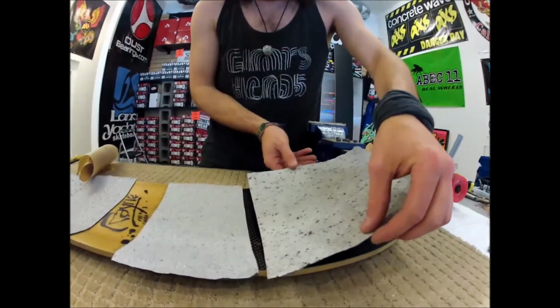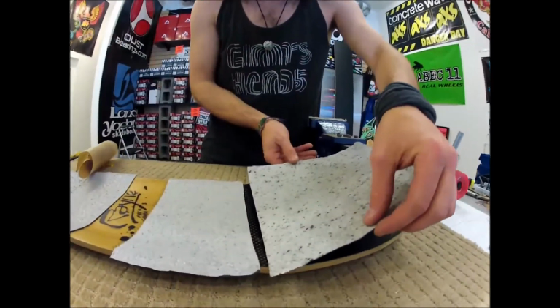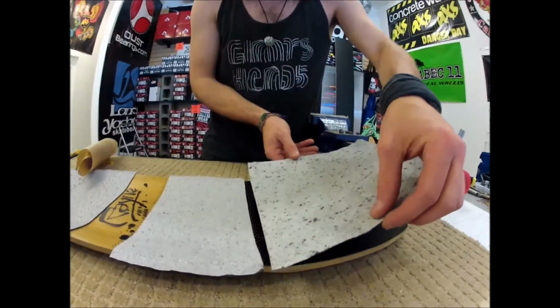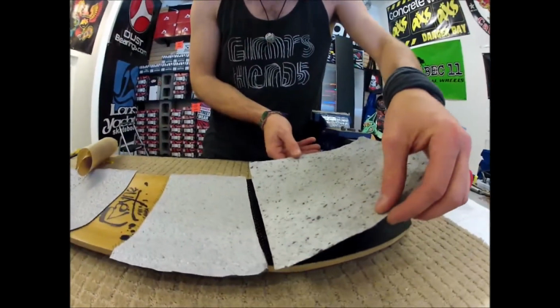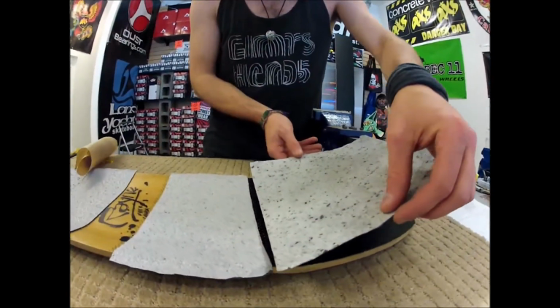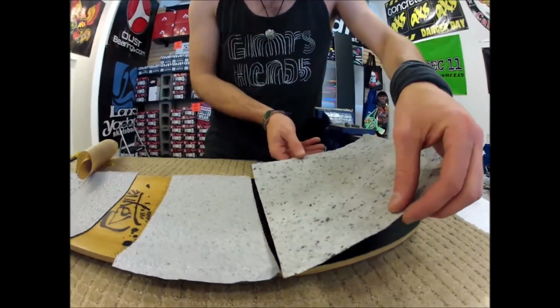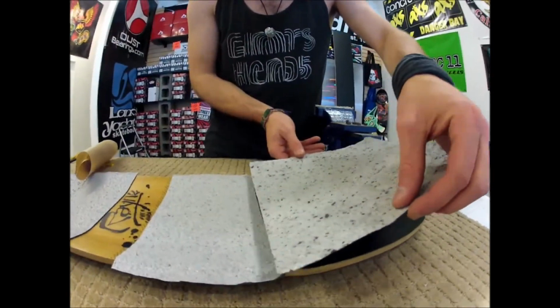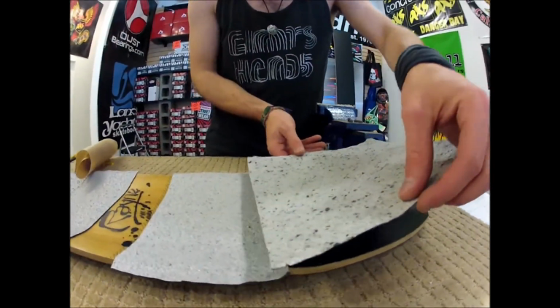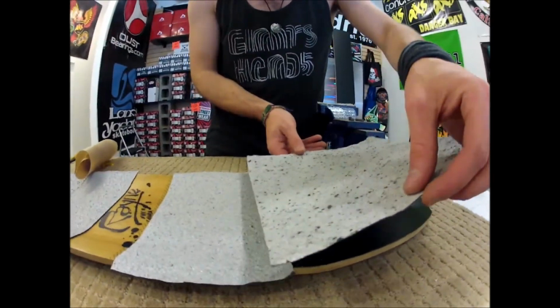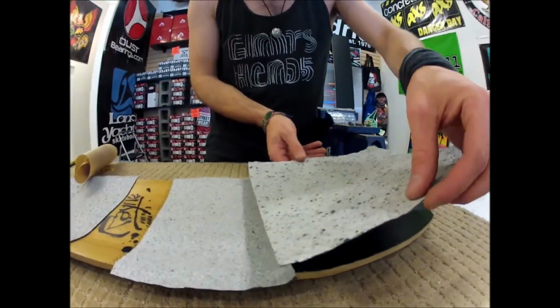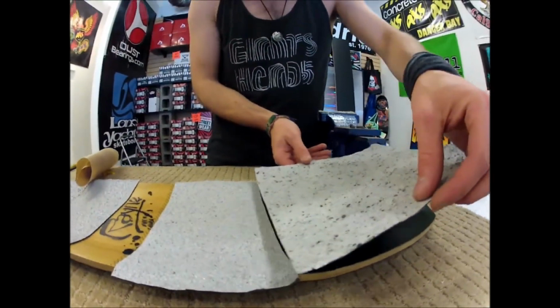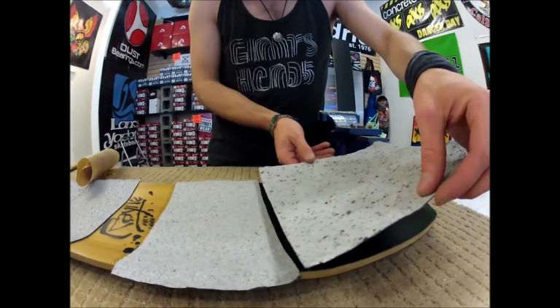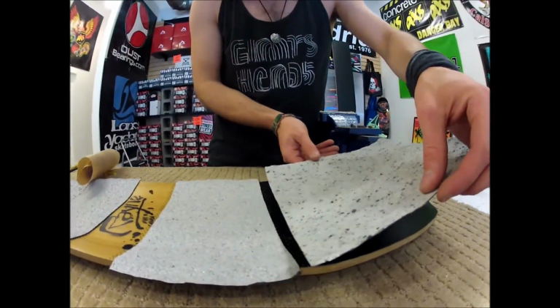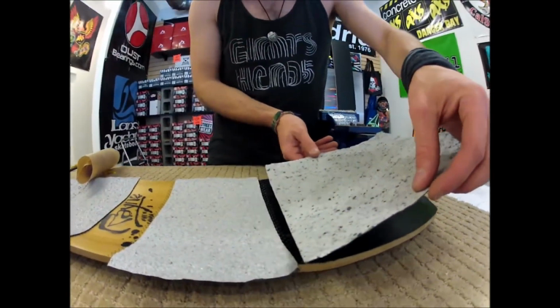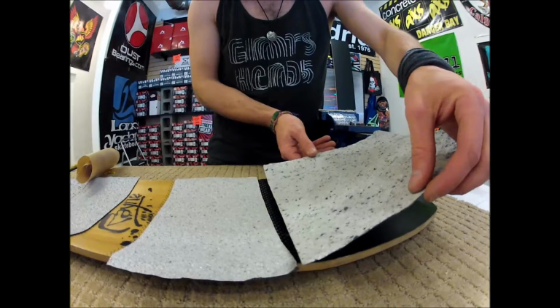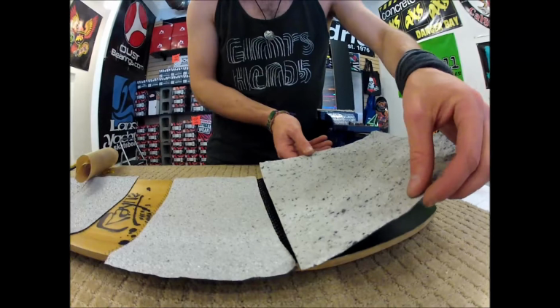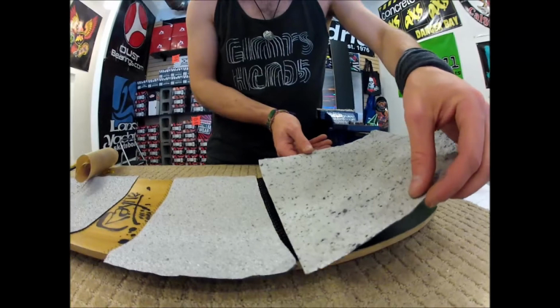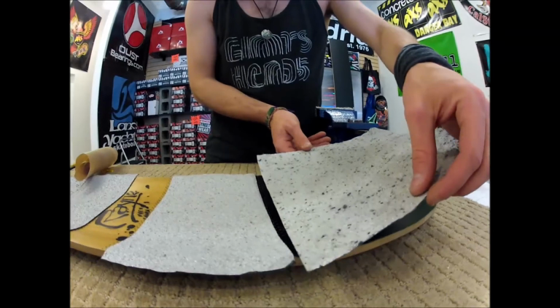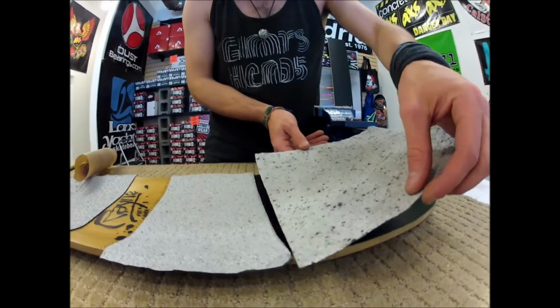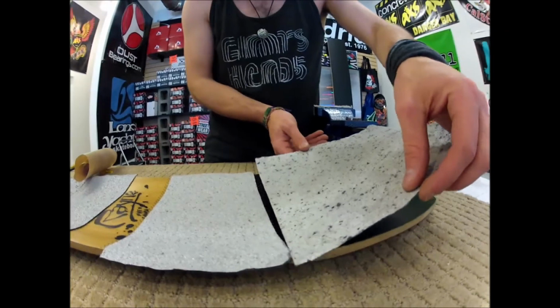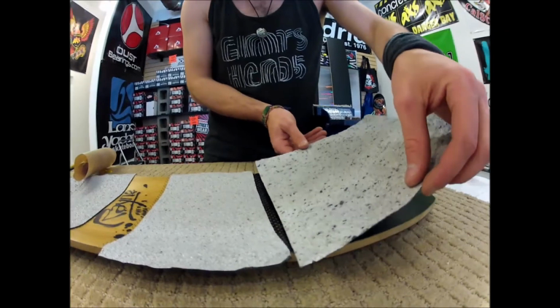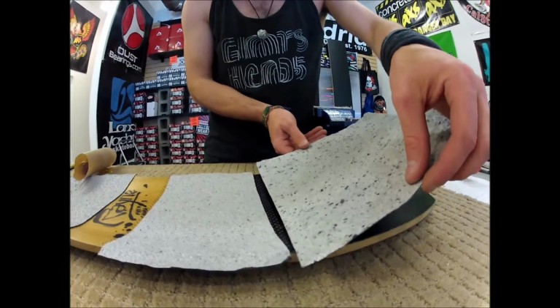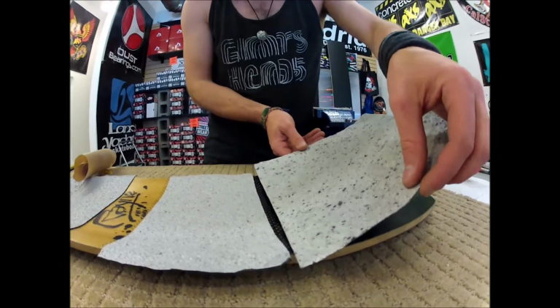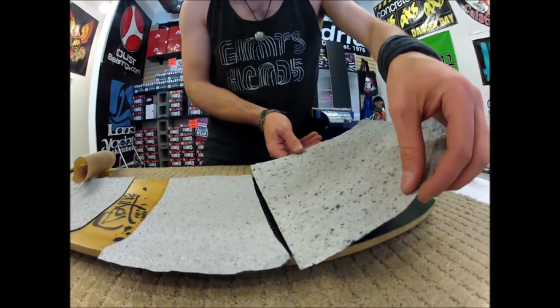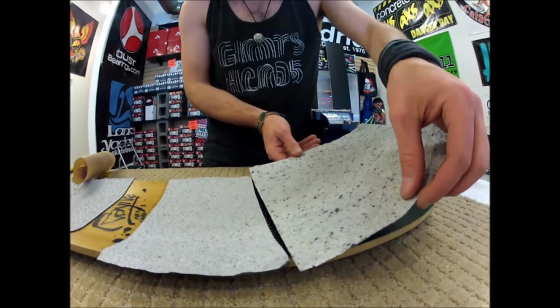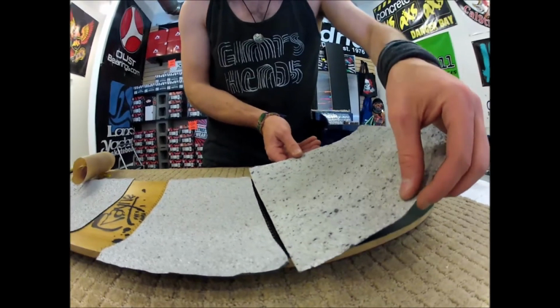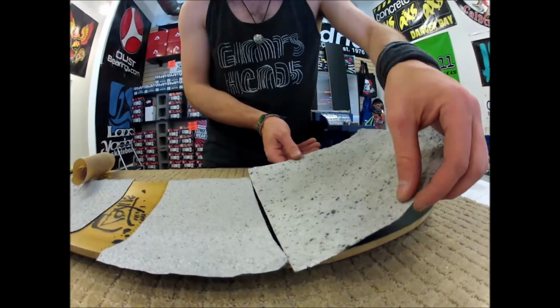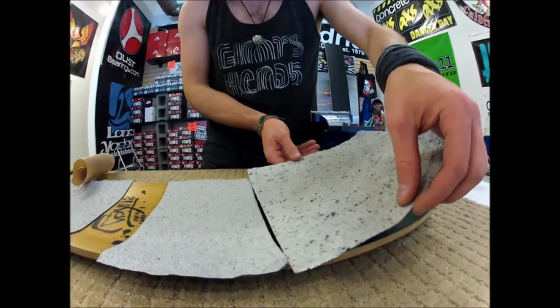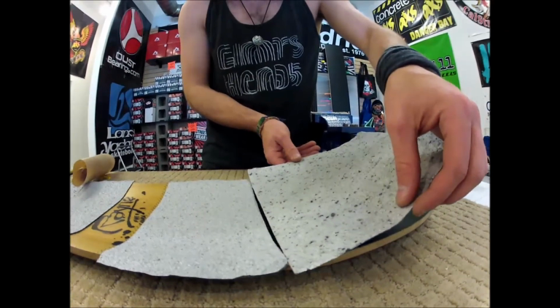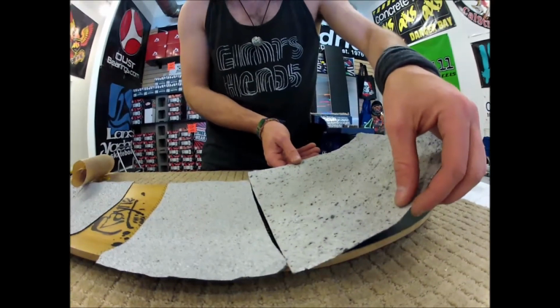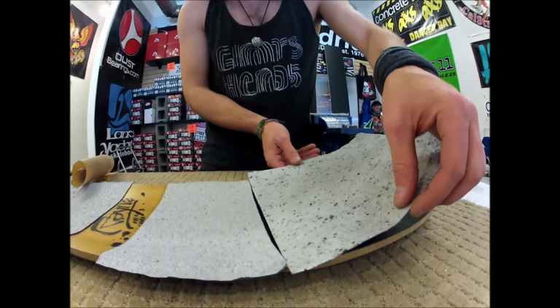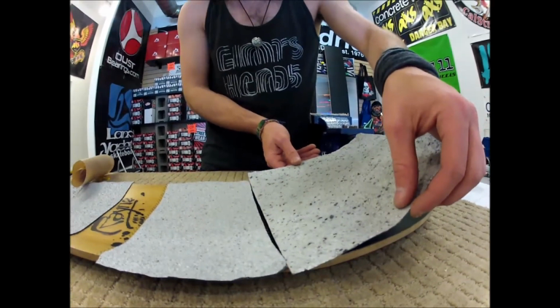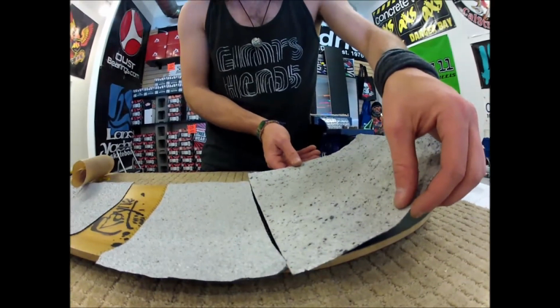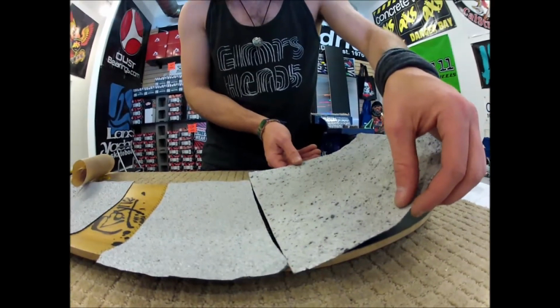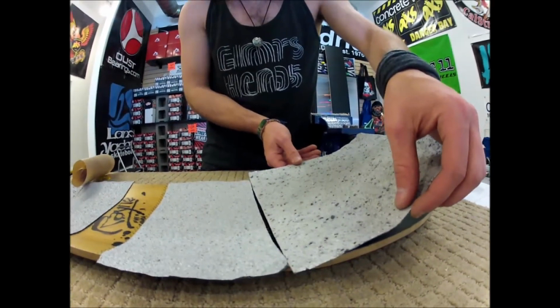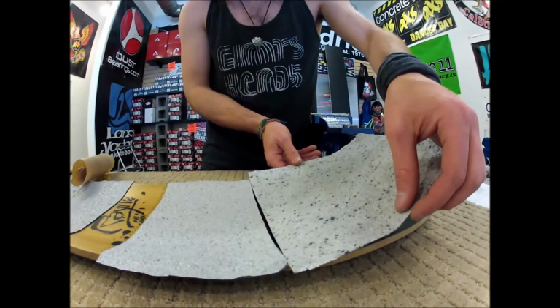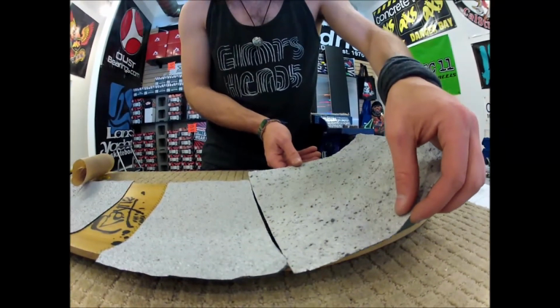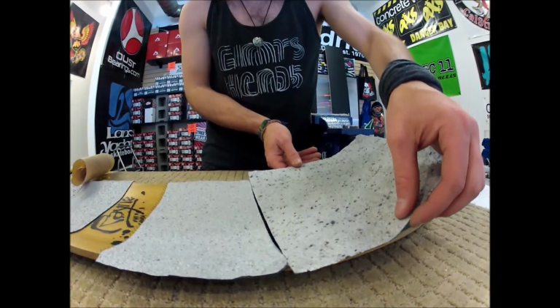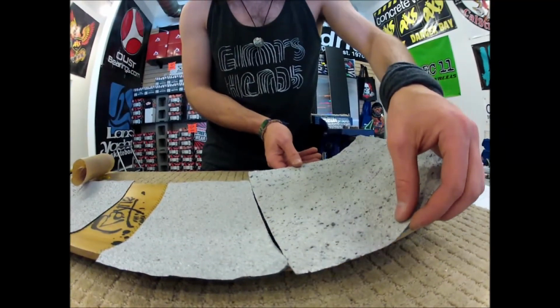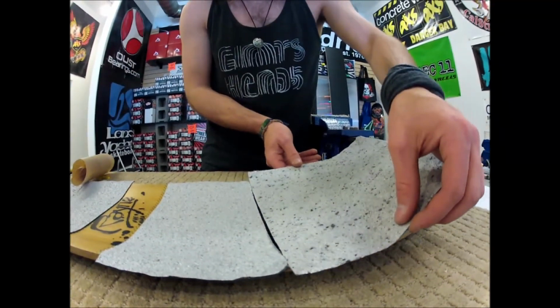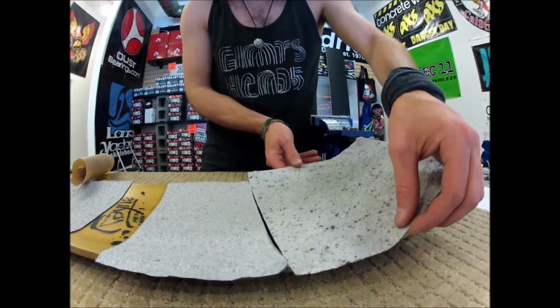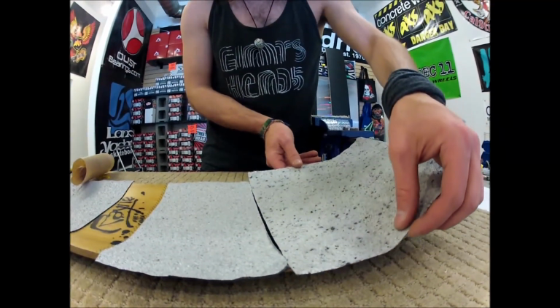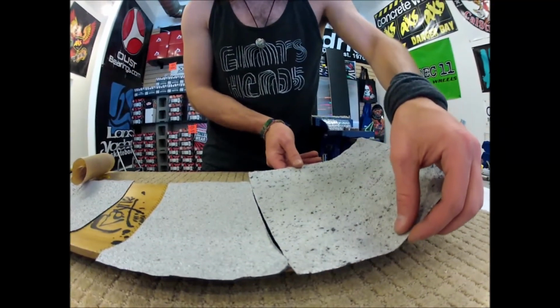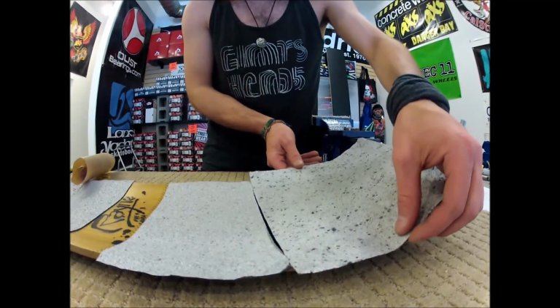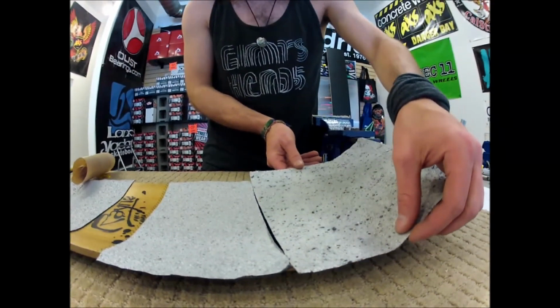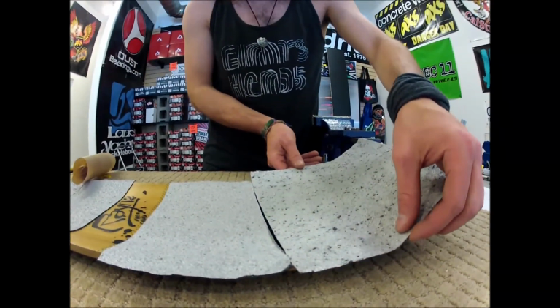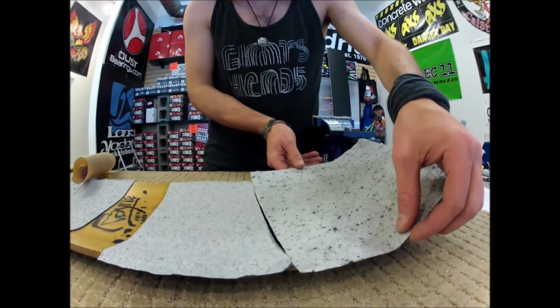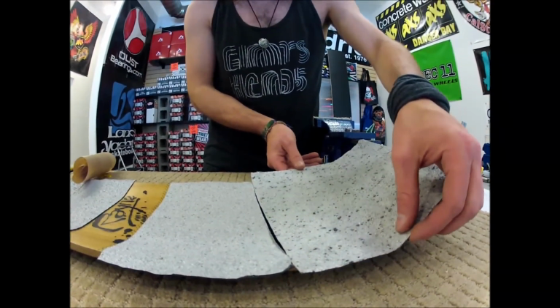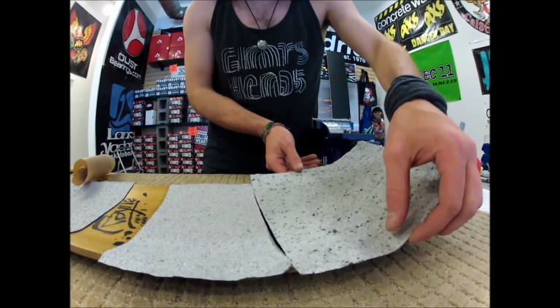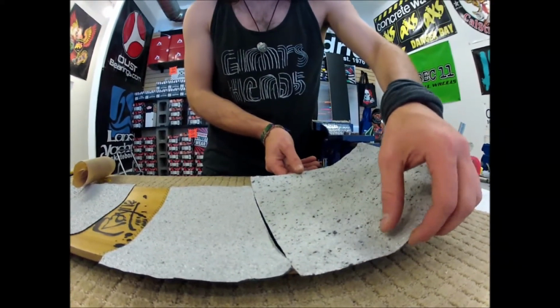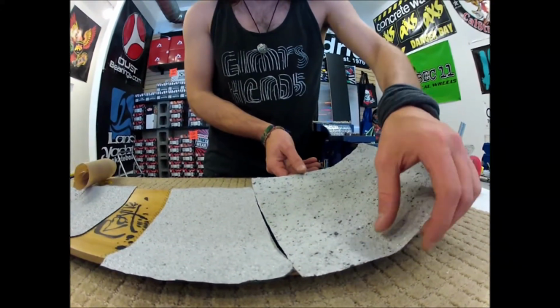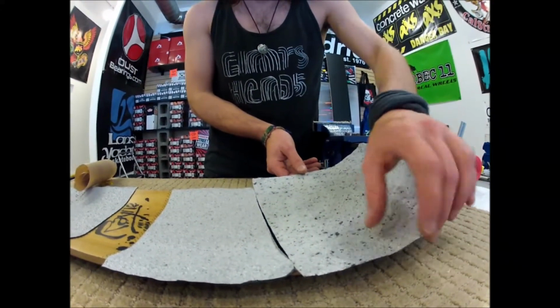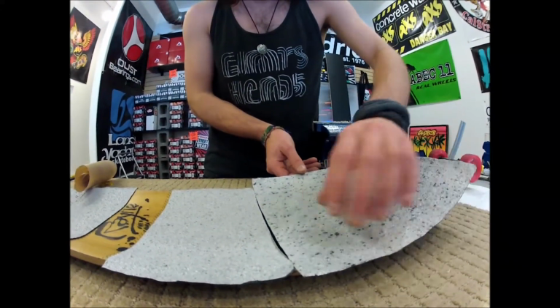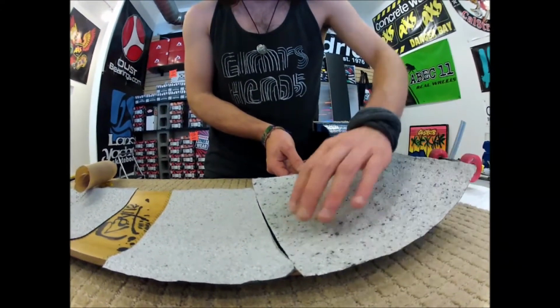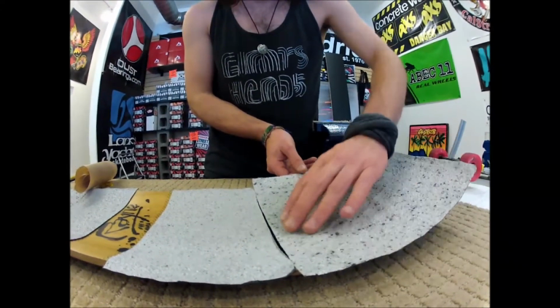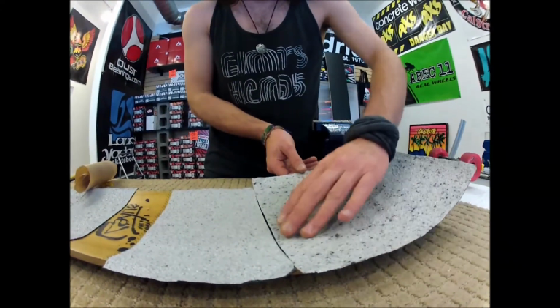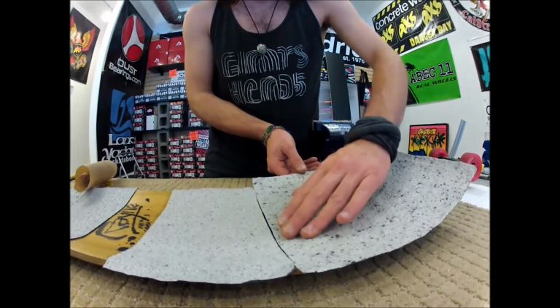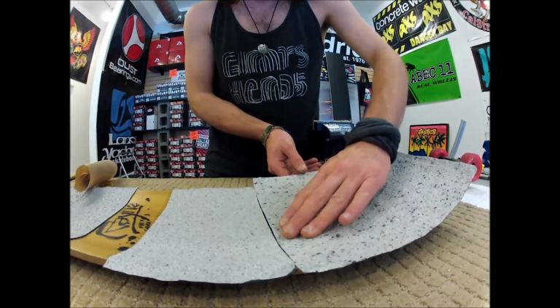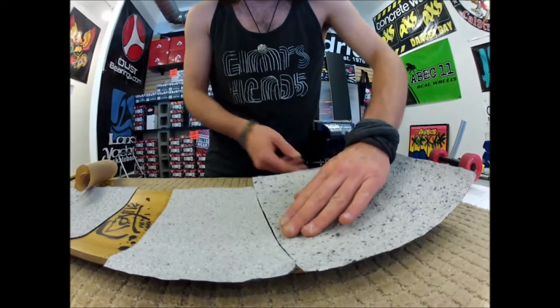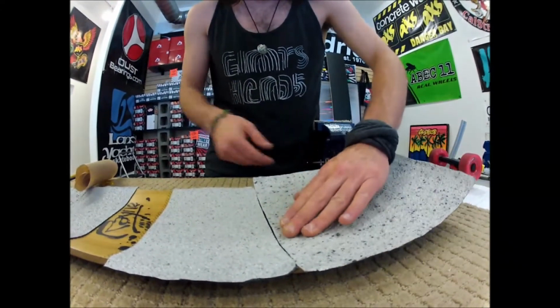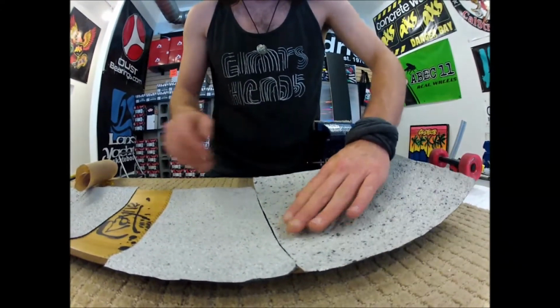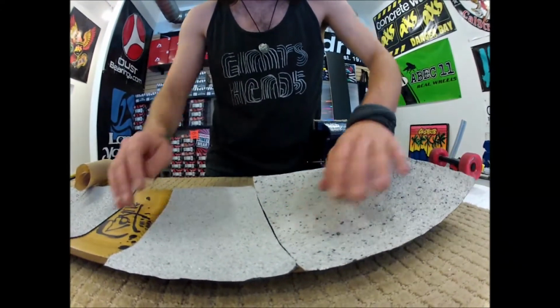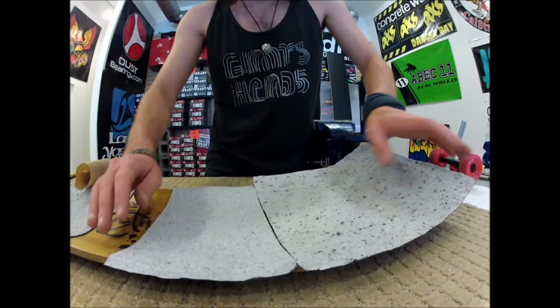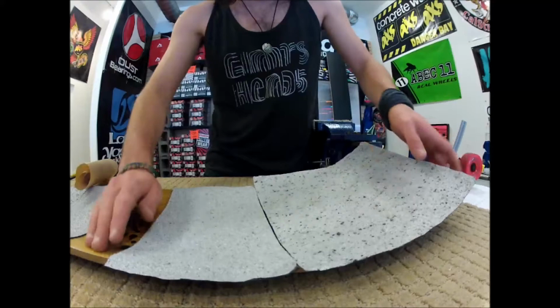It's really hard to get it back up off the deck if you stick it wrong the first time, so when you stick it, be sure.